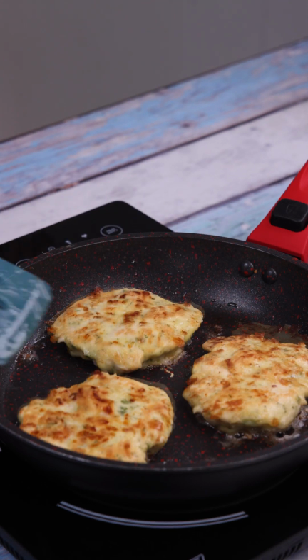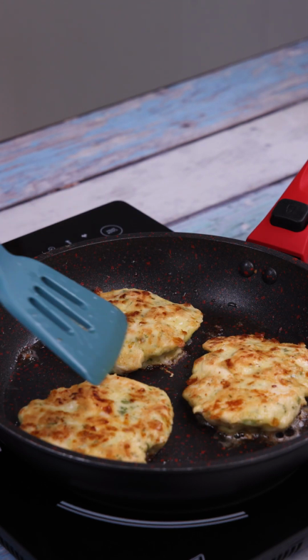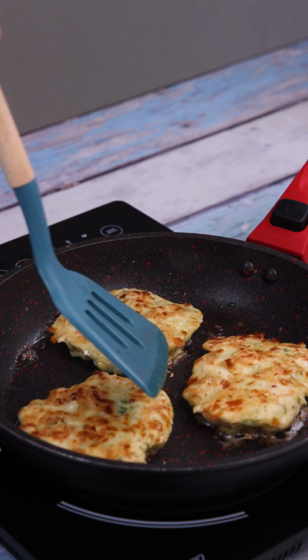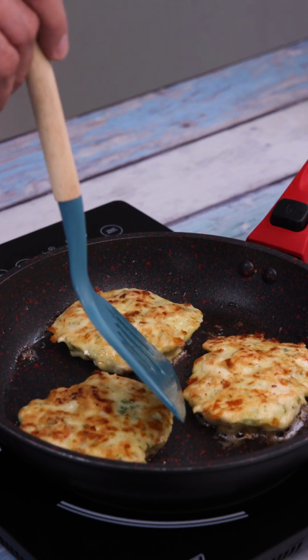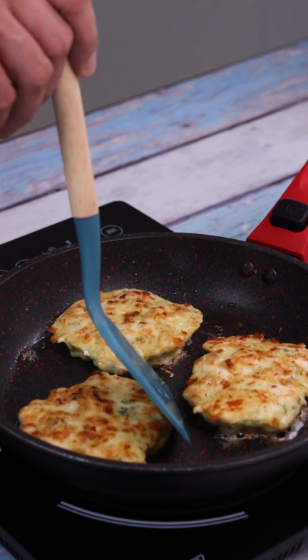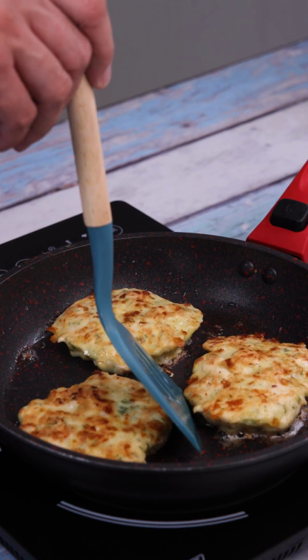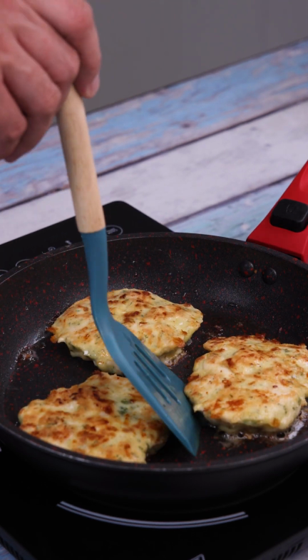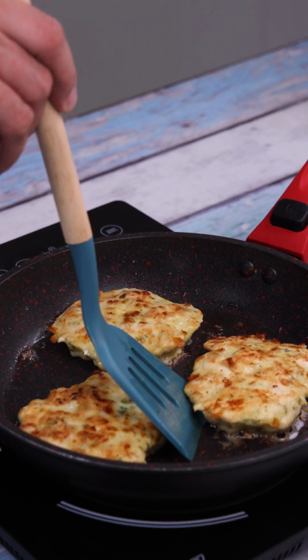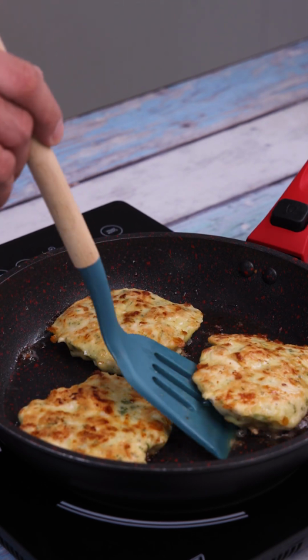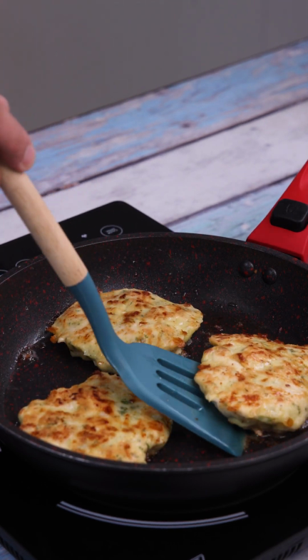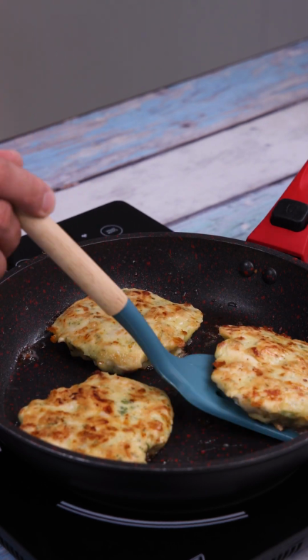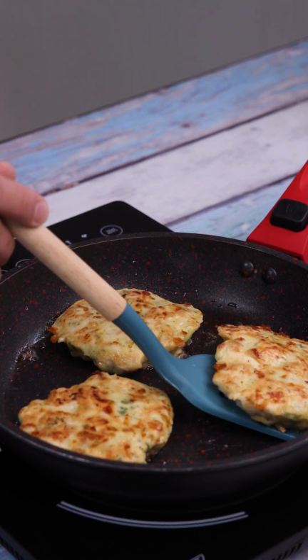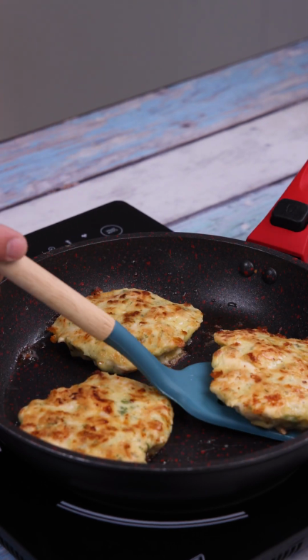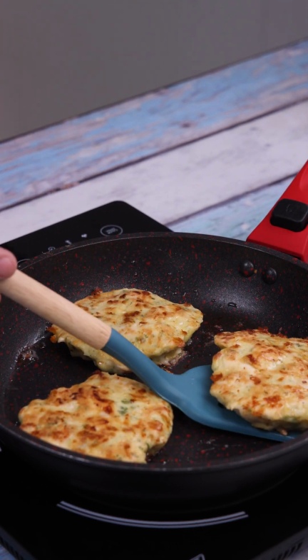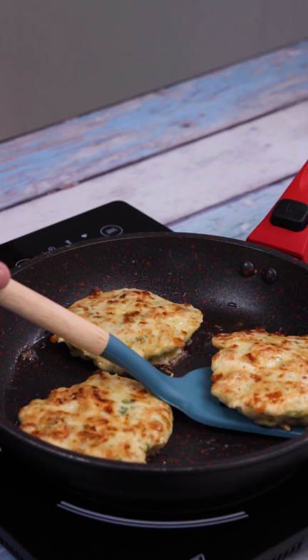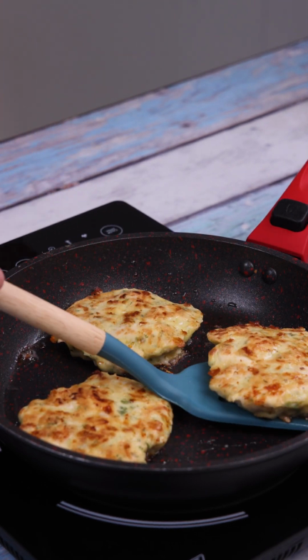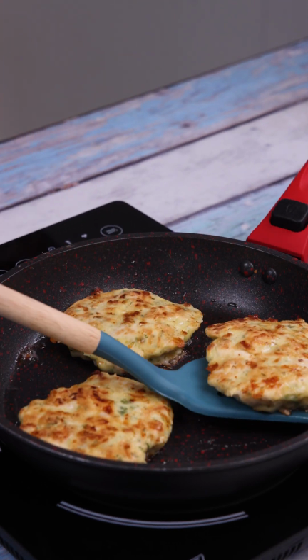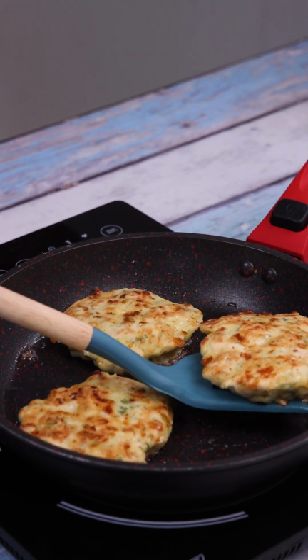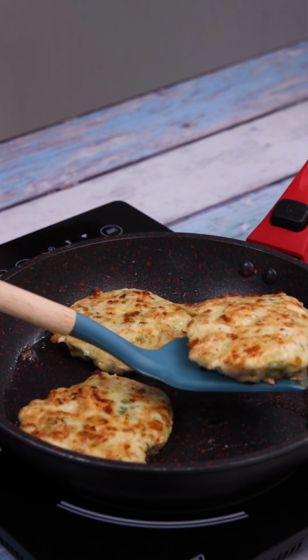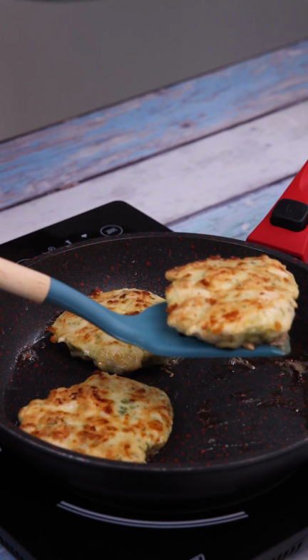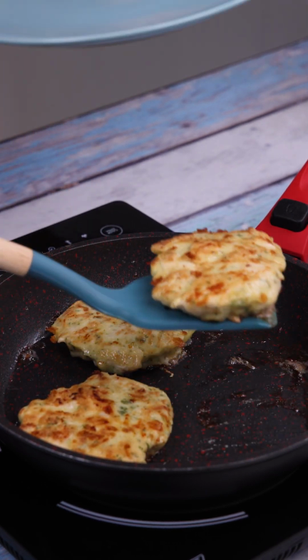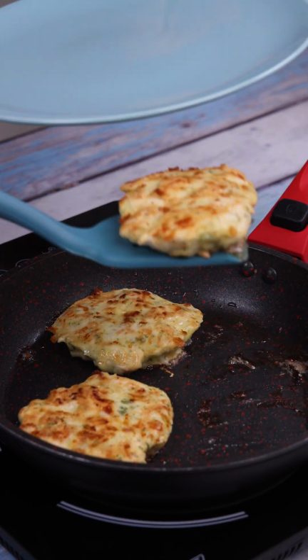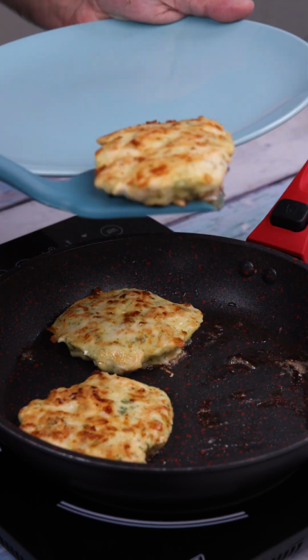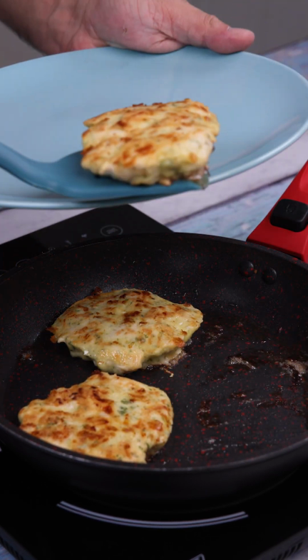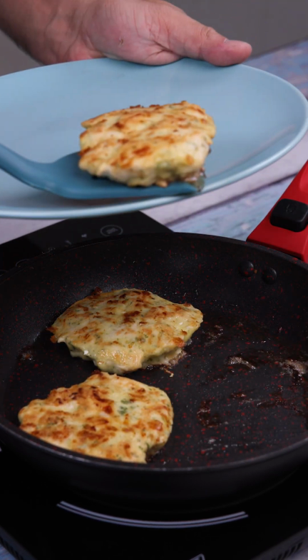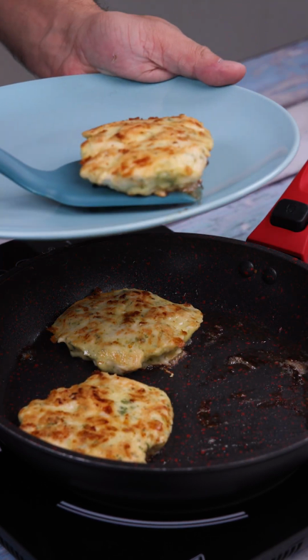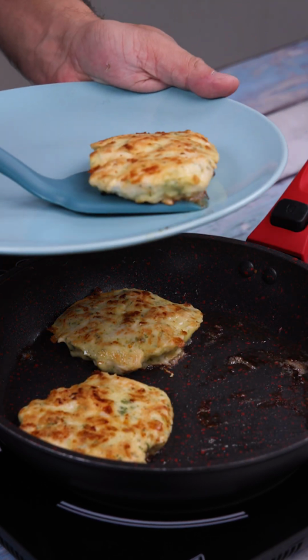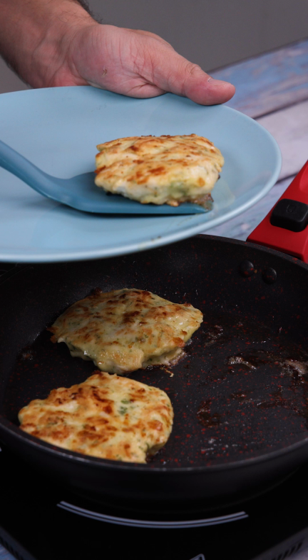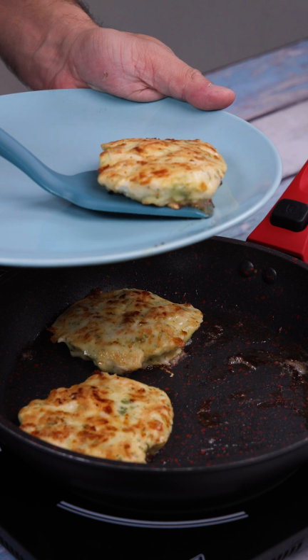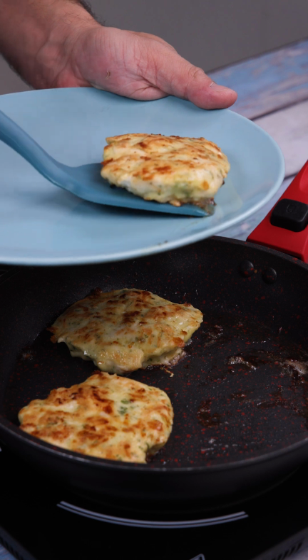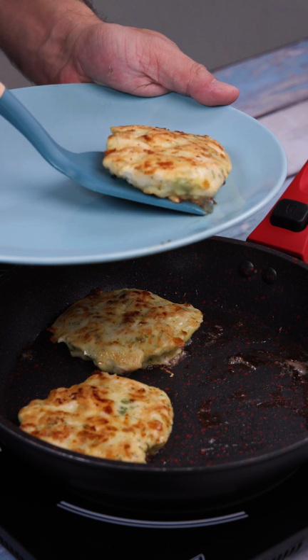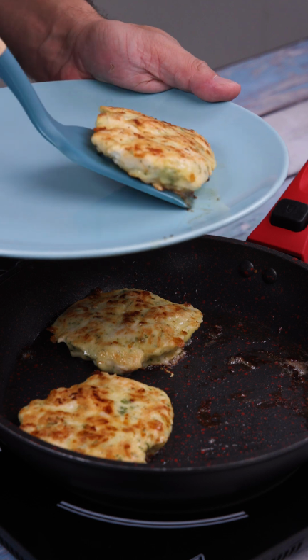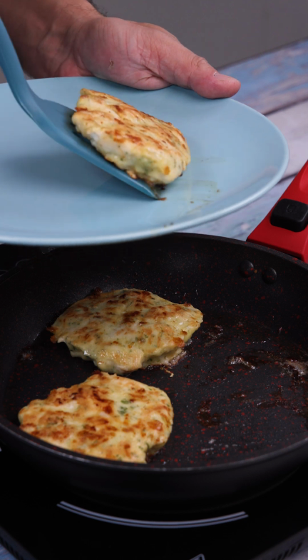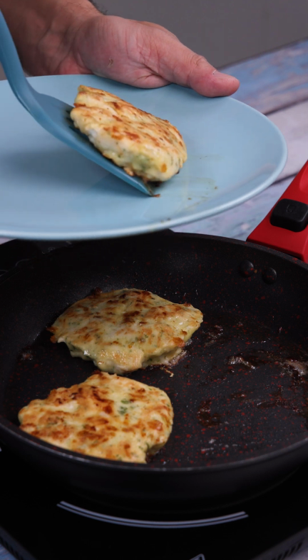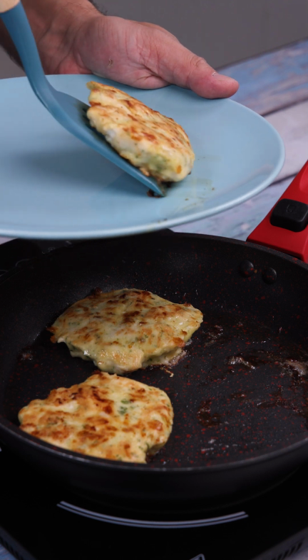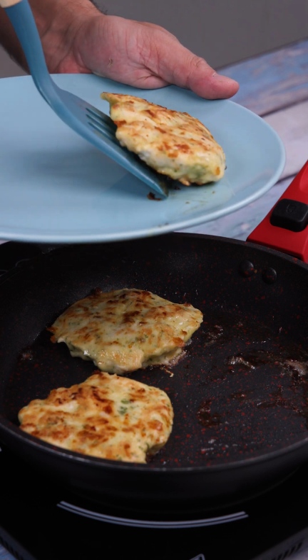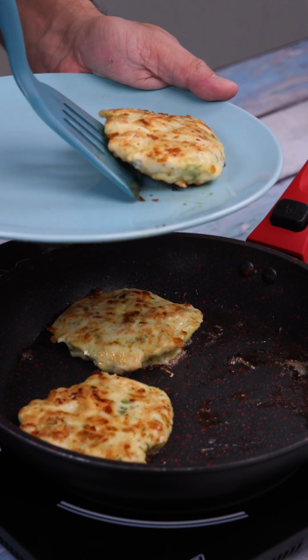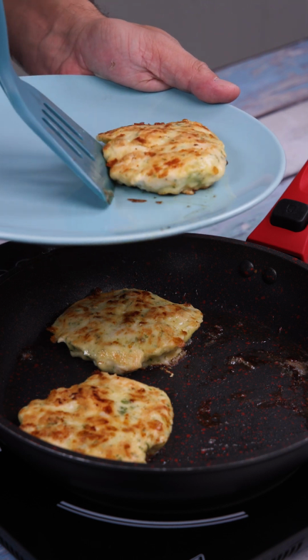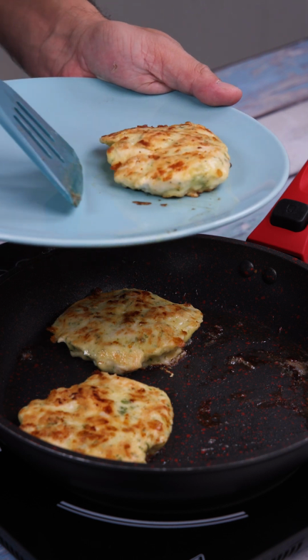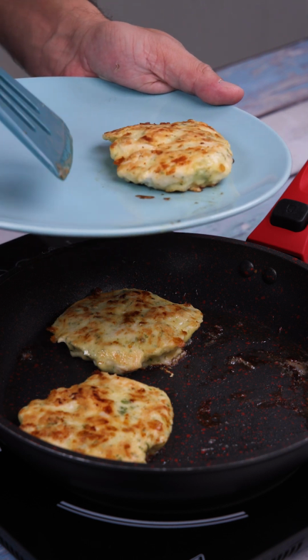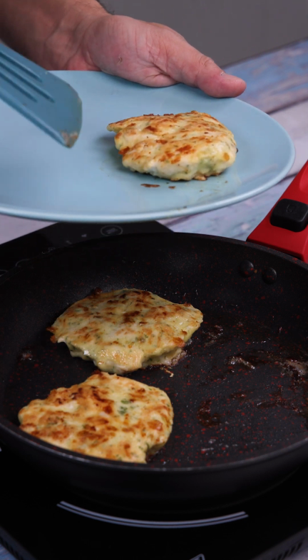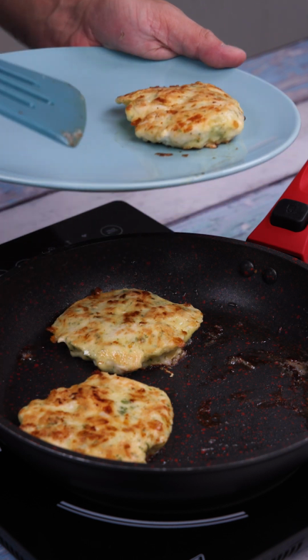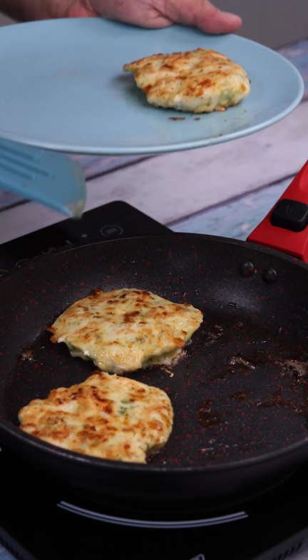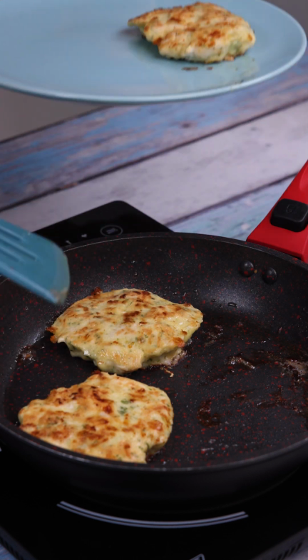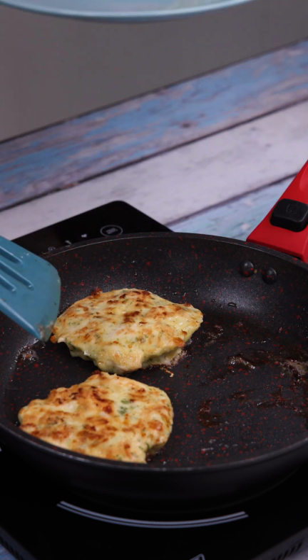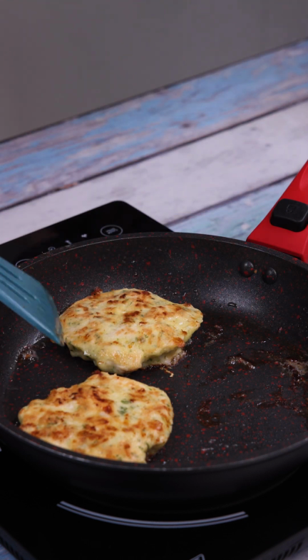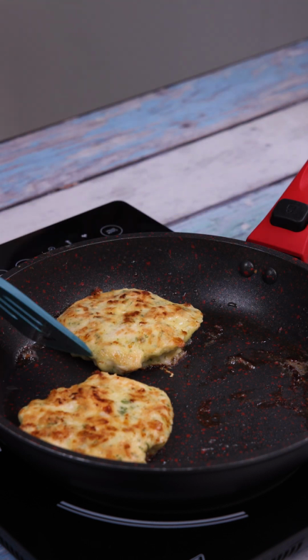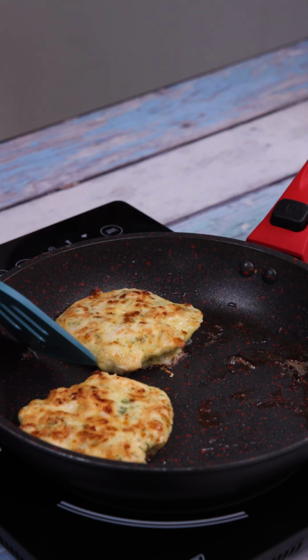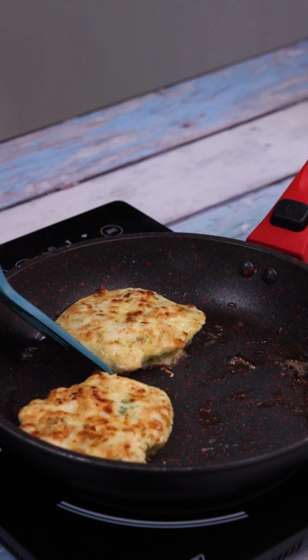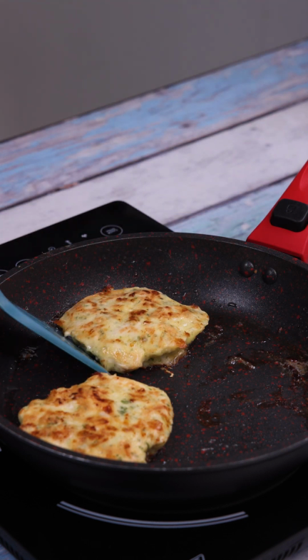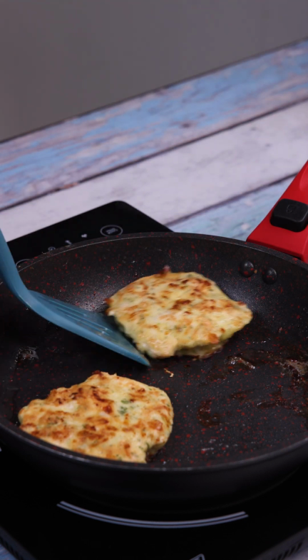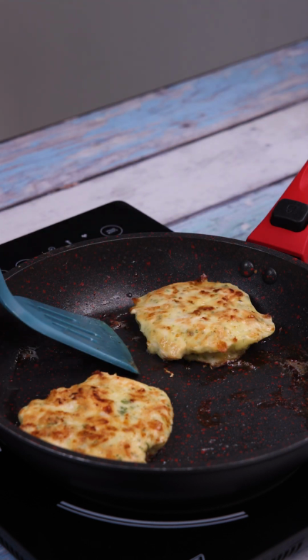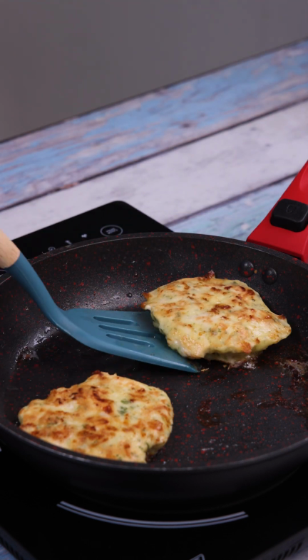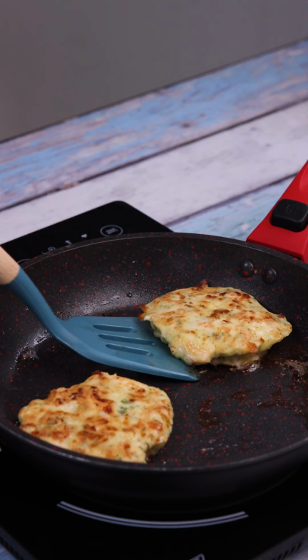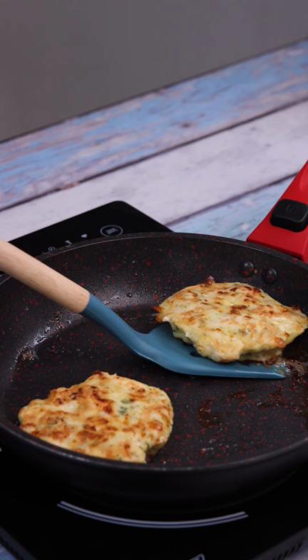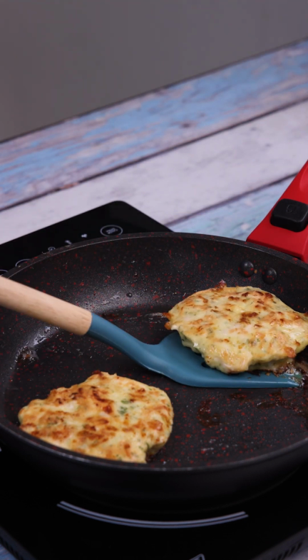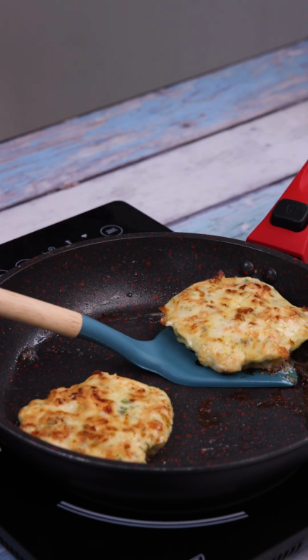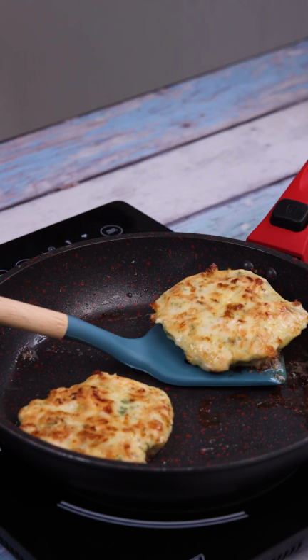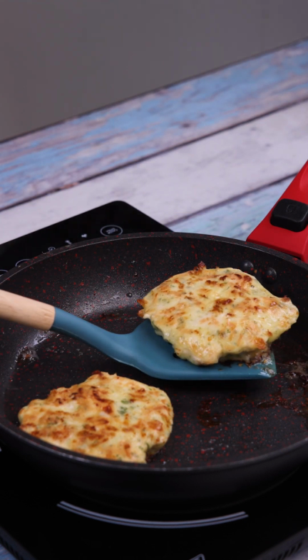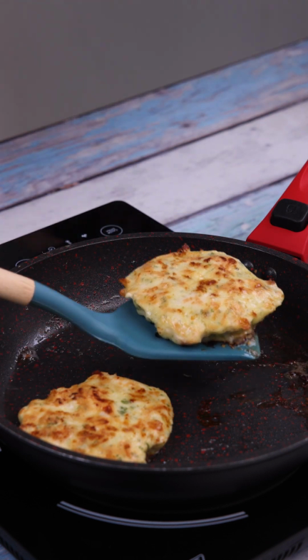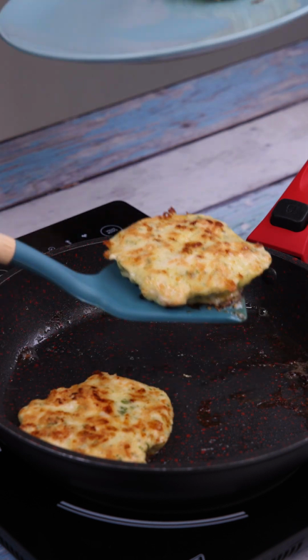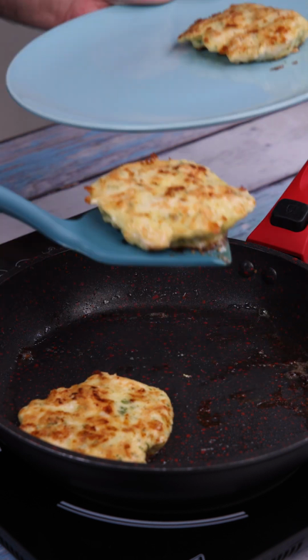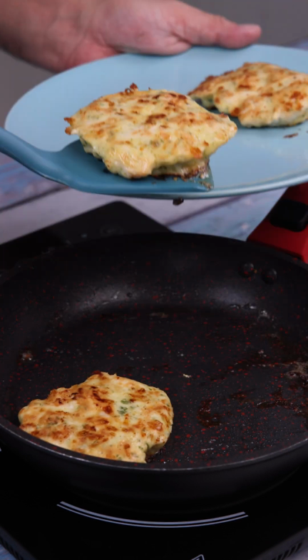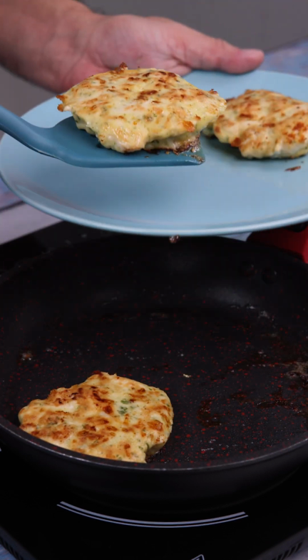And our recipe is ready. Look how delicious it turned out. I hope you enjoyed it. I'll see you in the next video. Bye-bye.